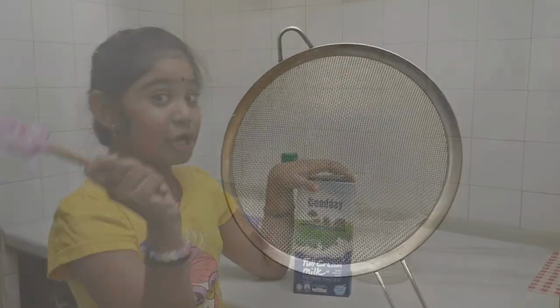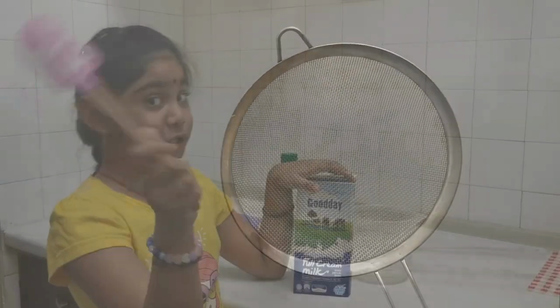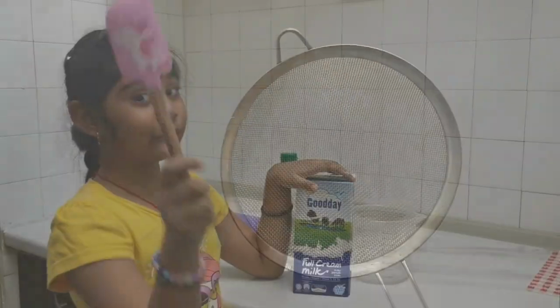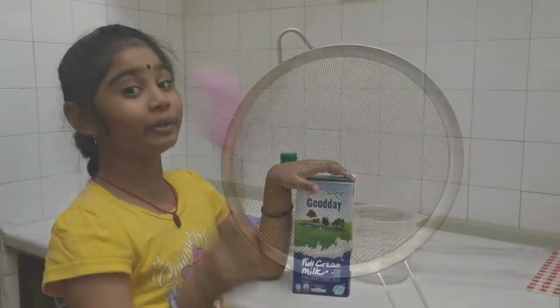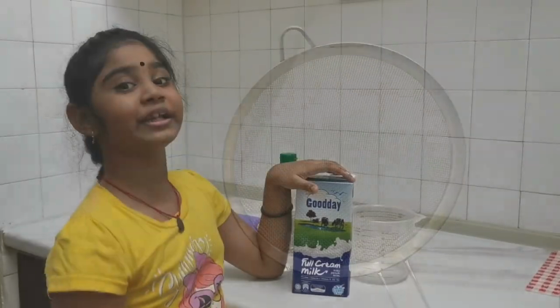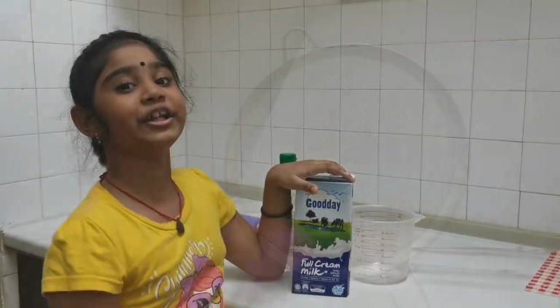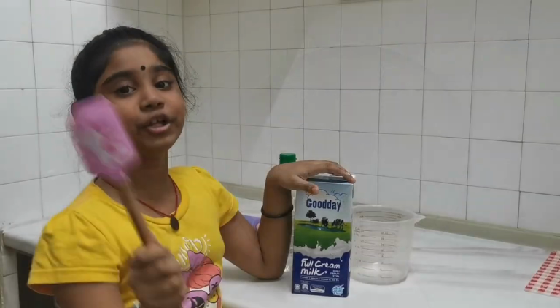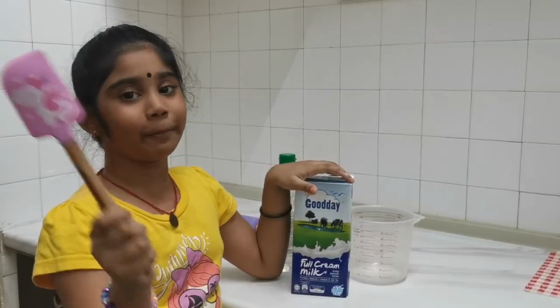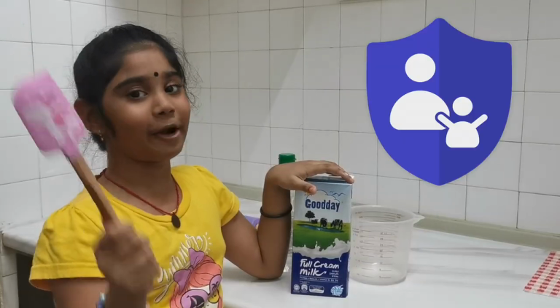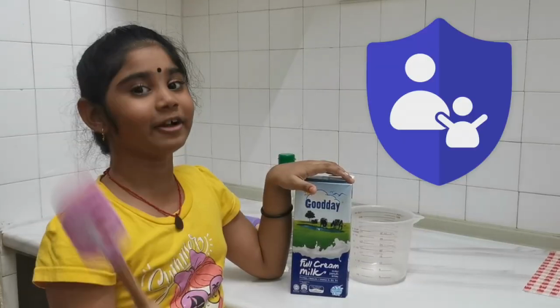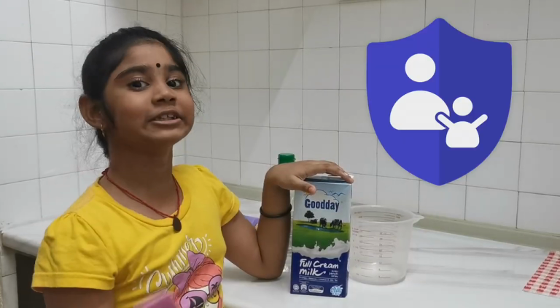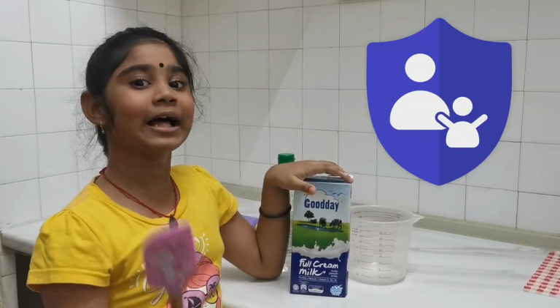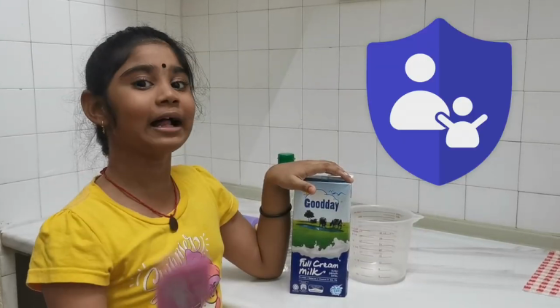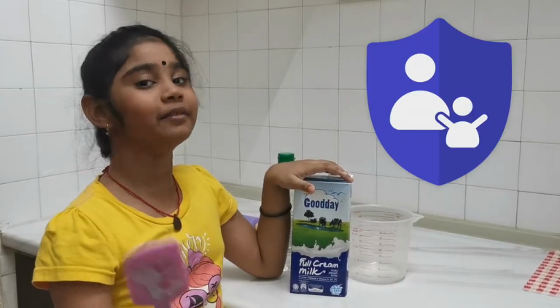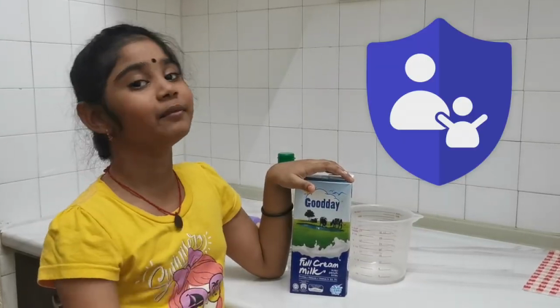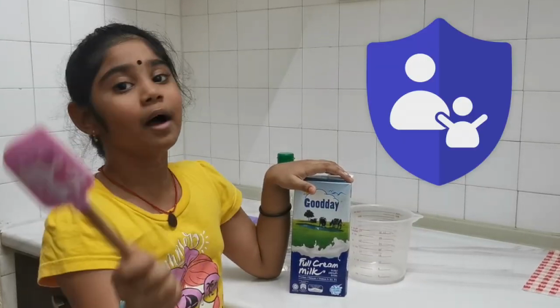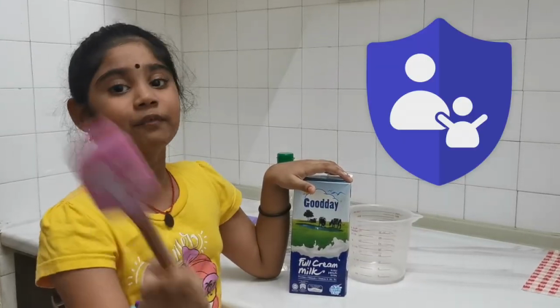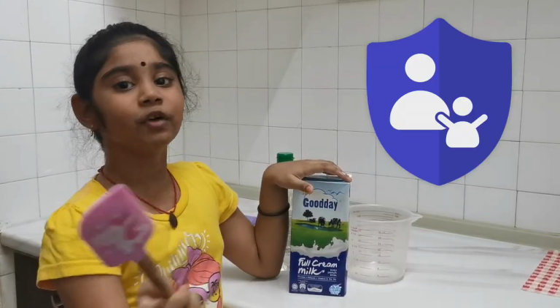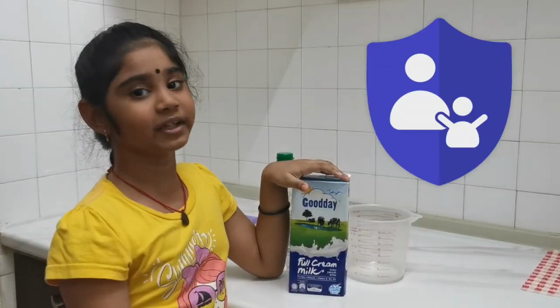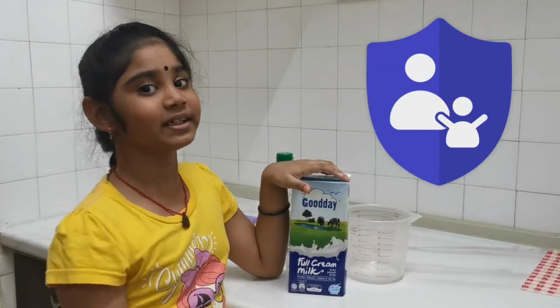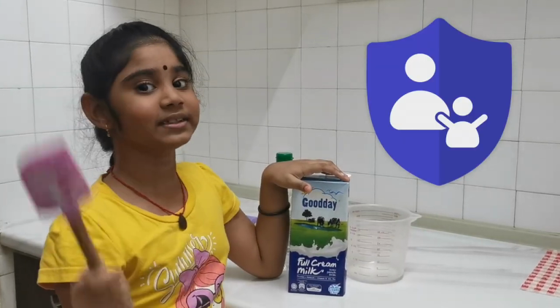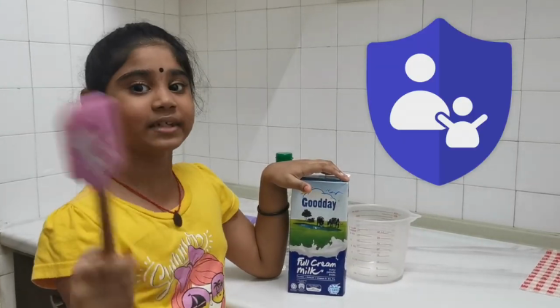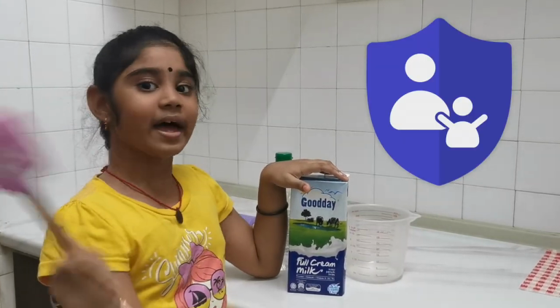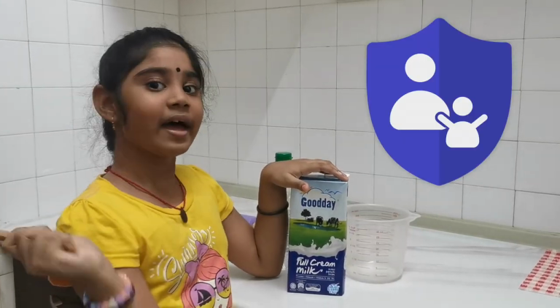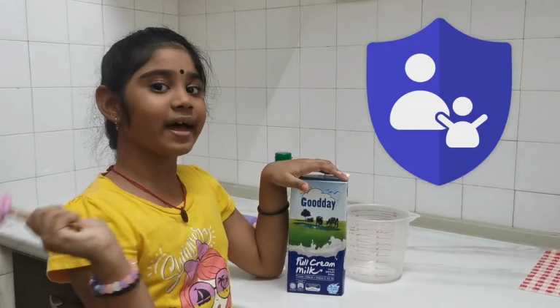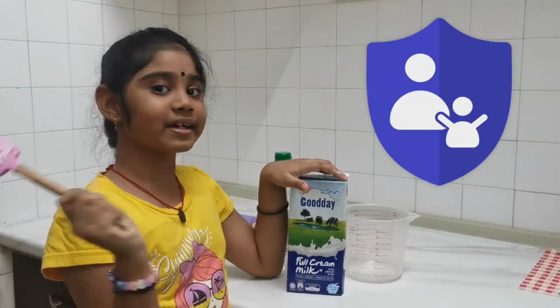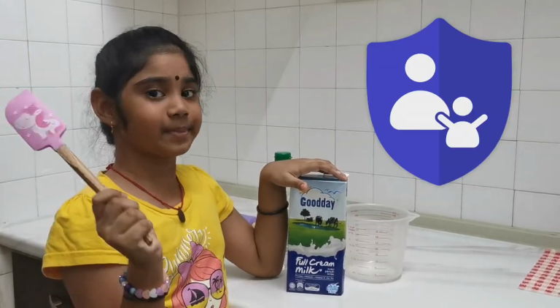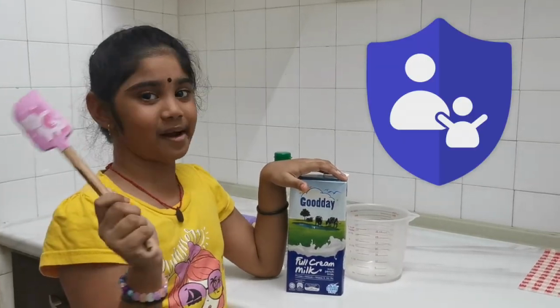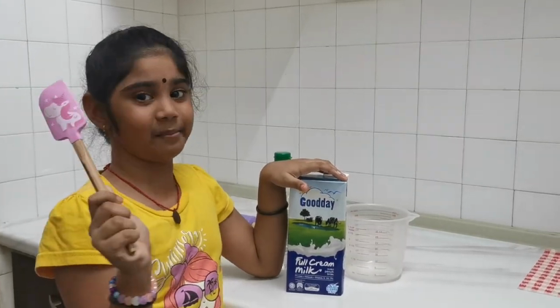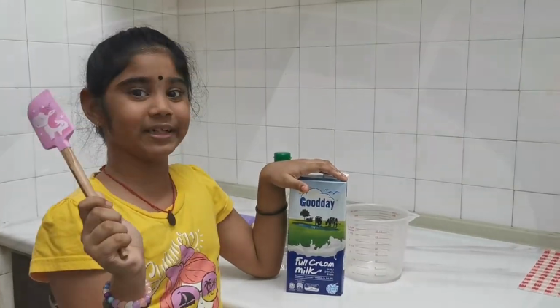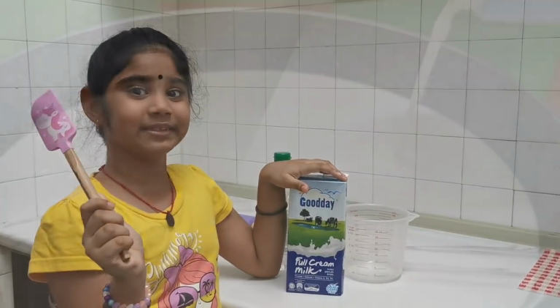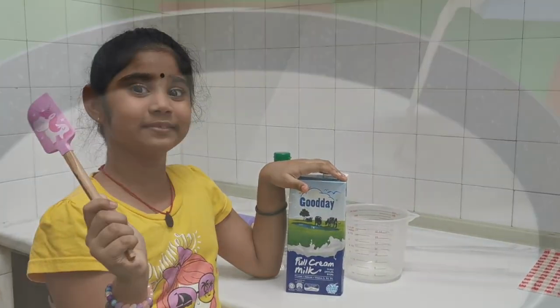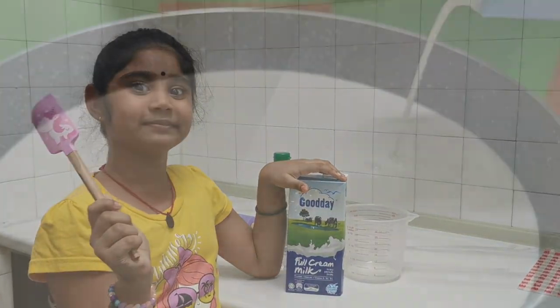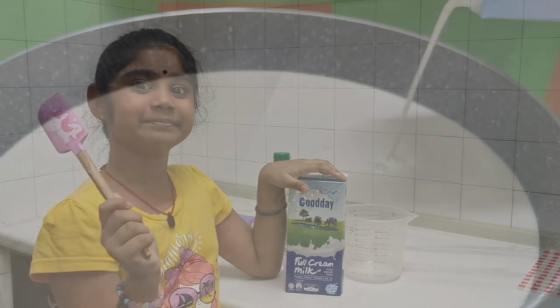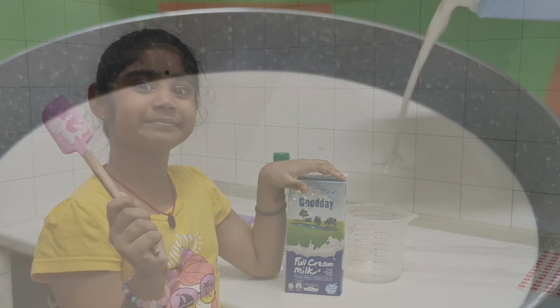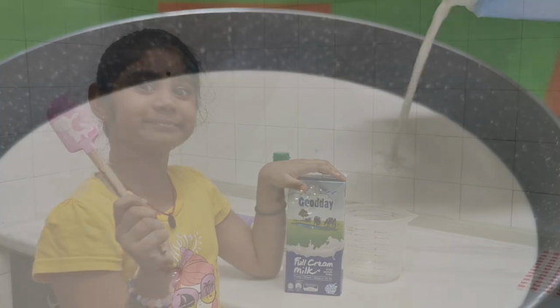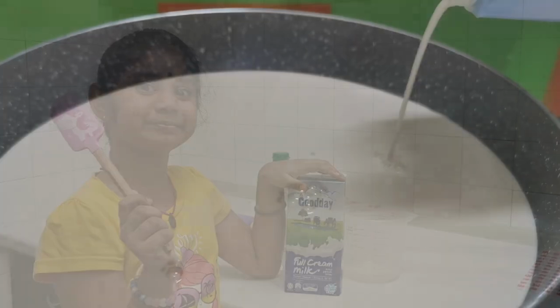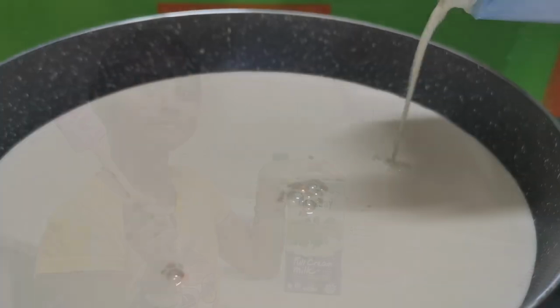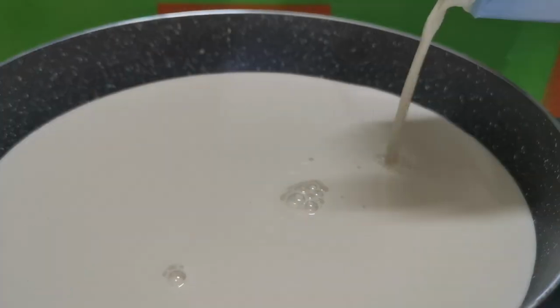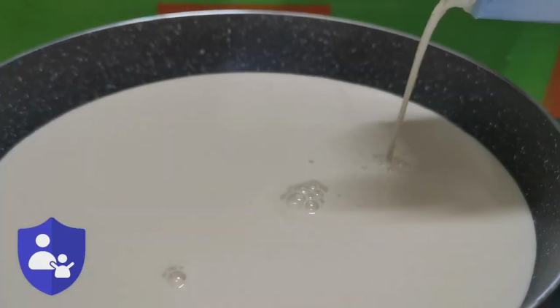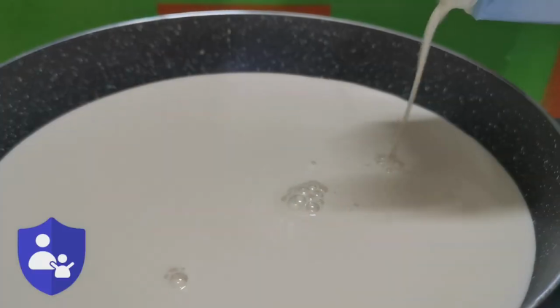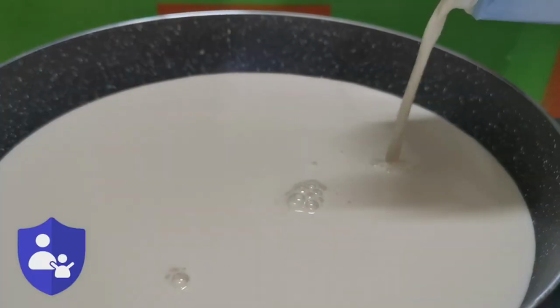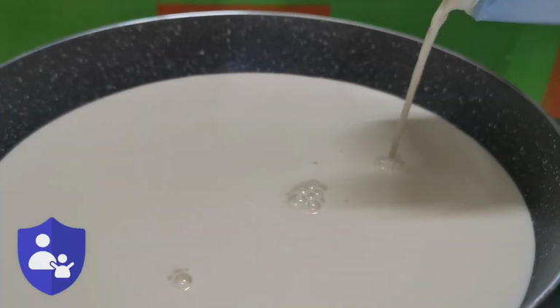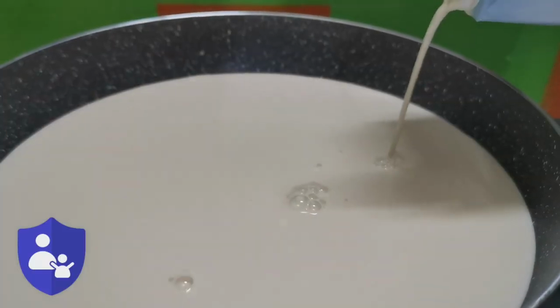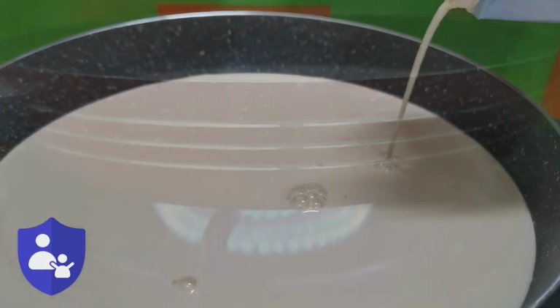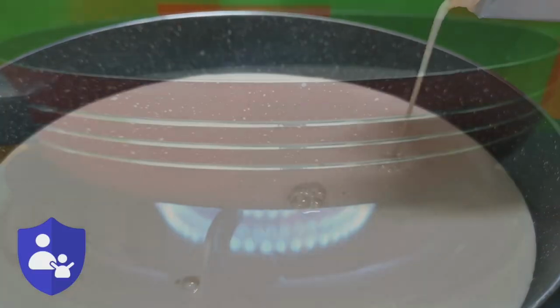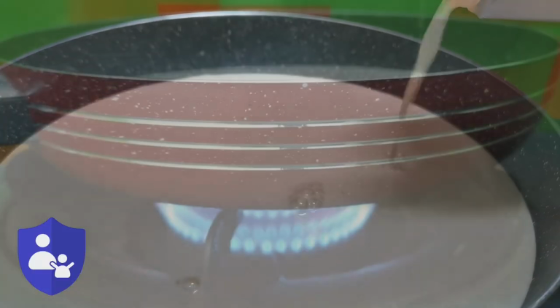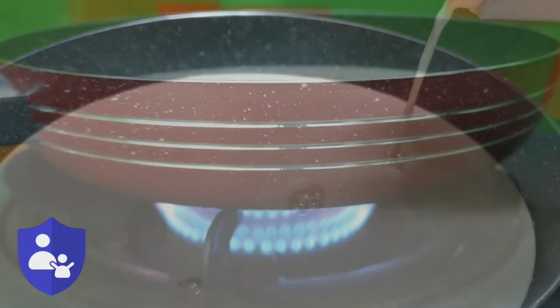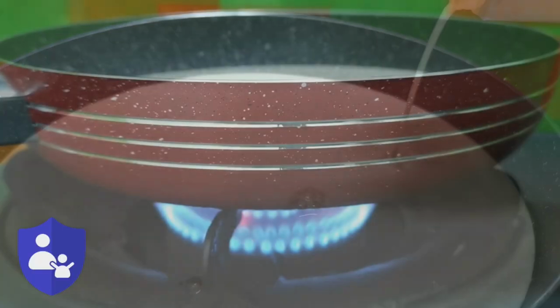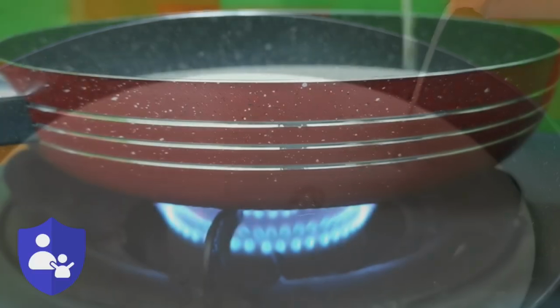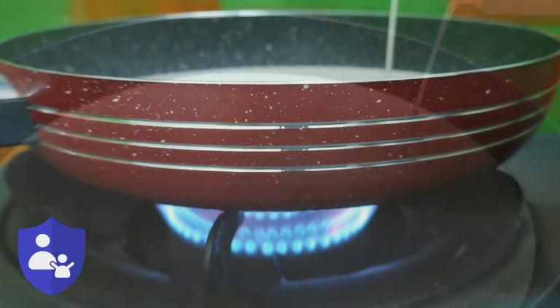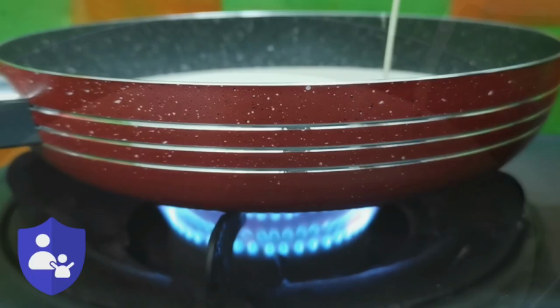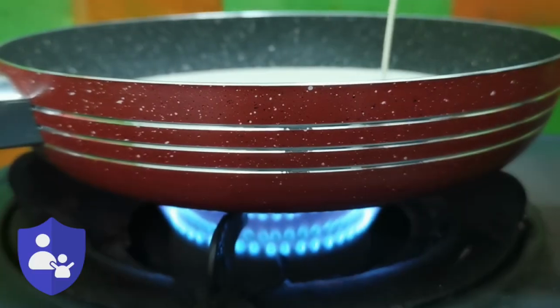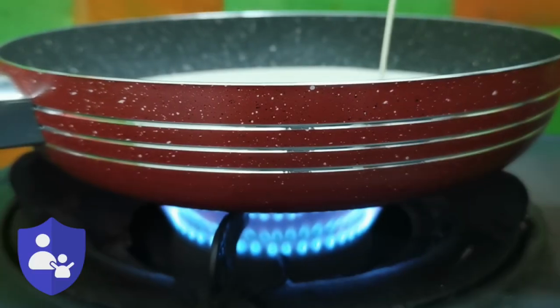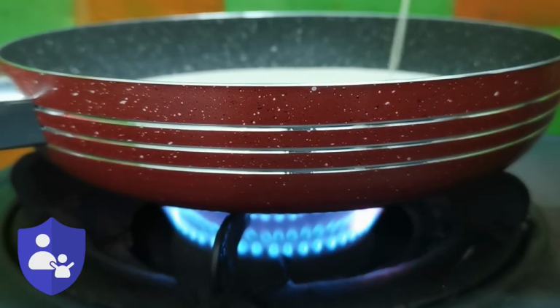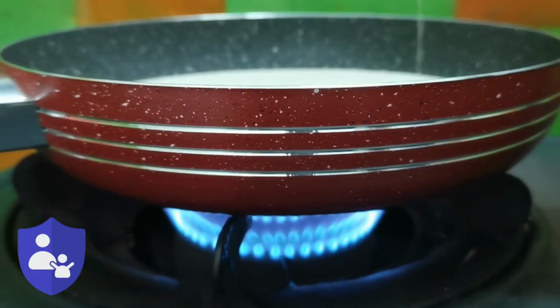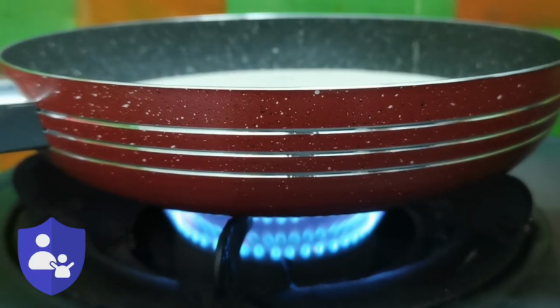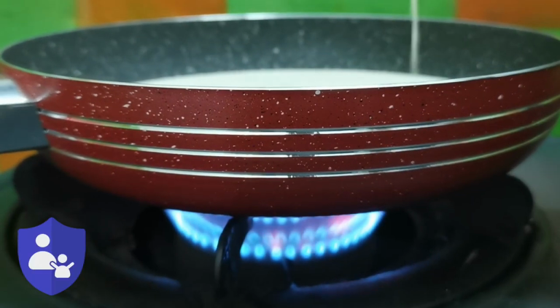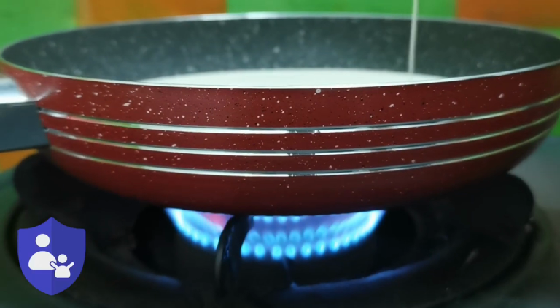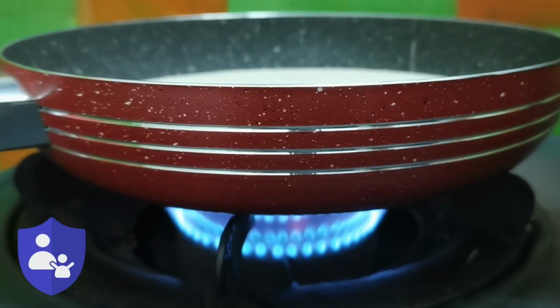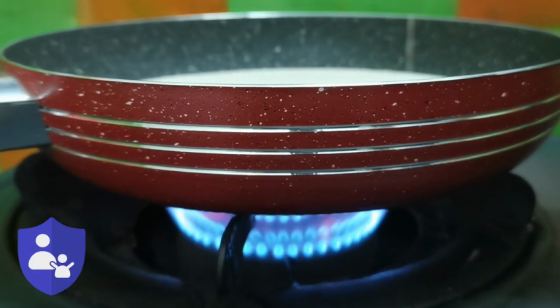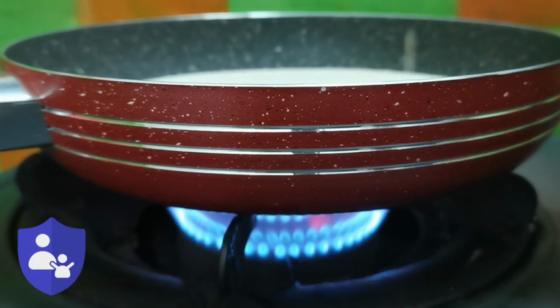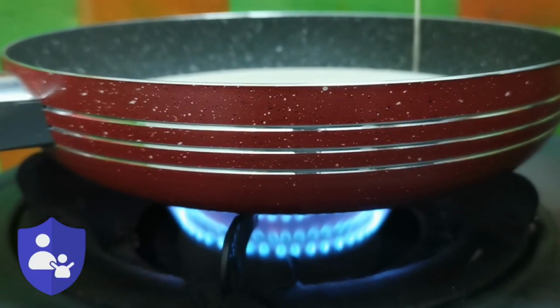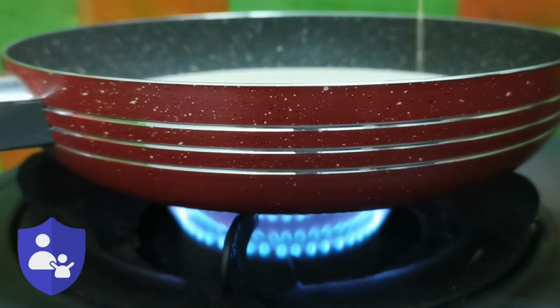You will need your parents' help for this experiment. Get your parents' help to heat up the milk.